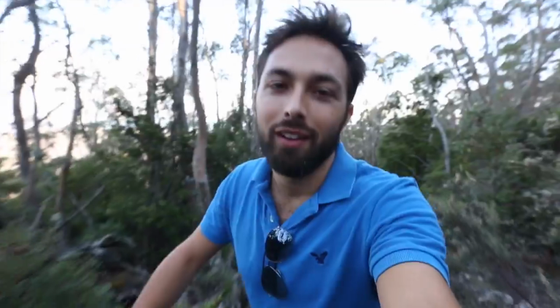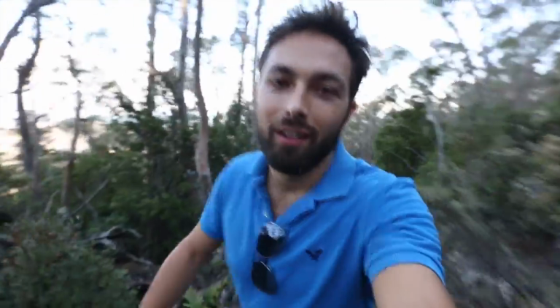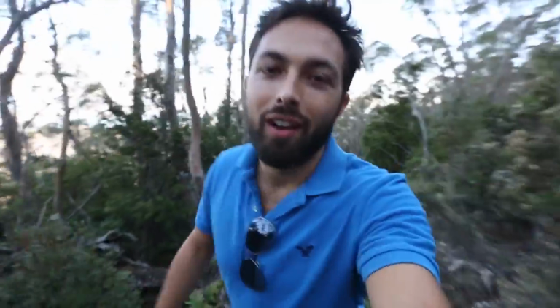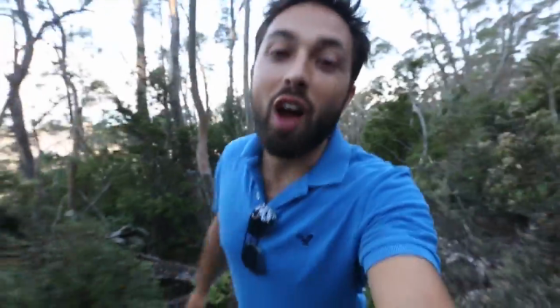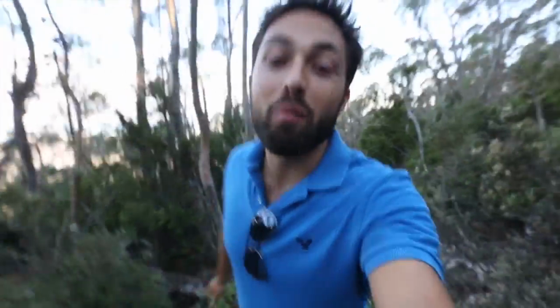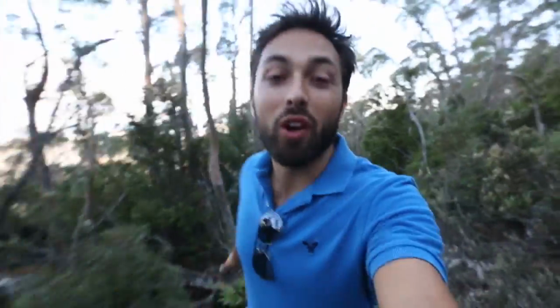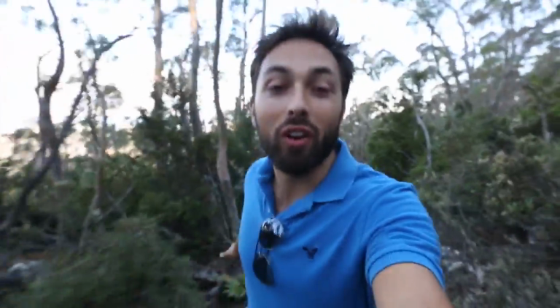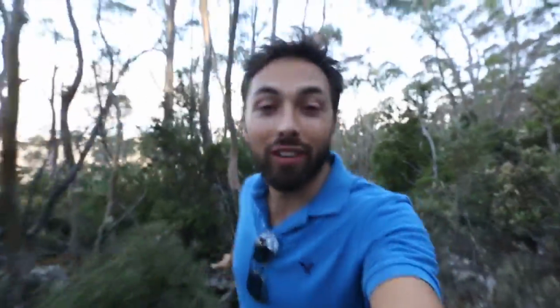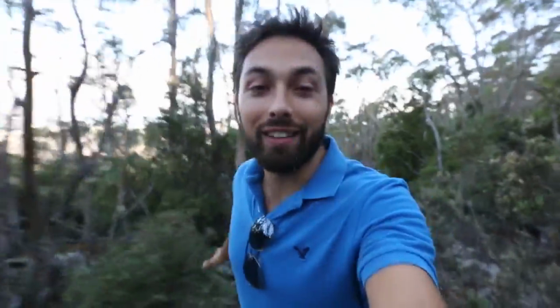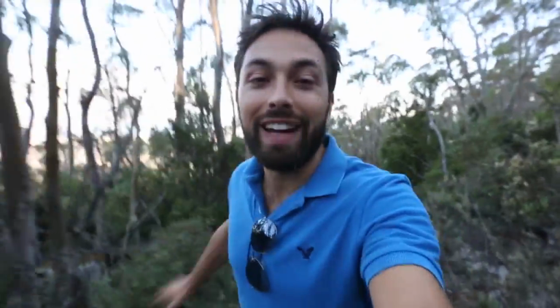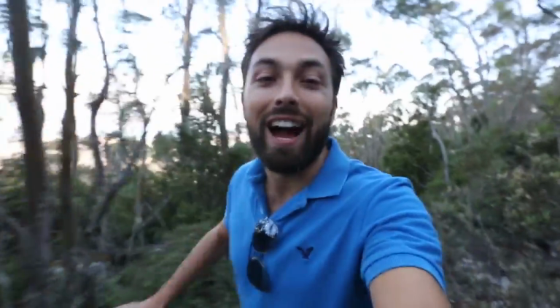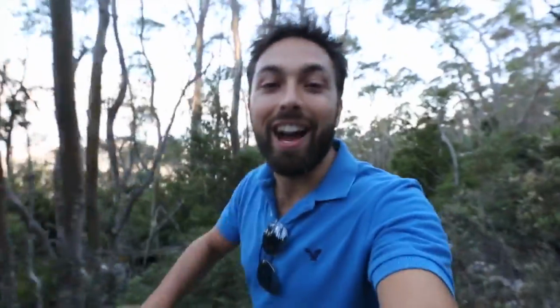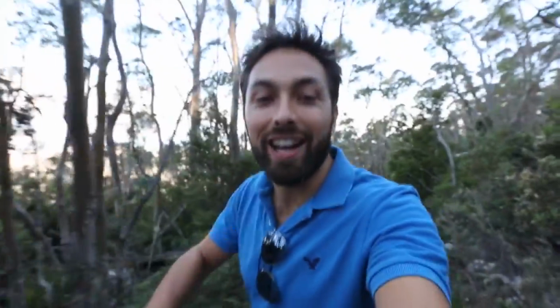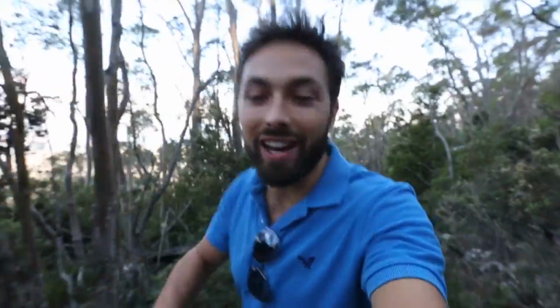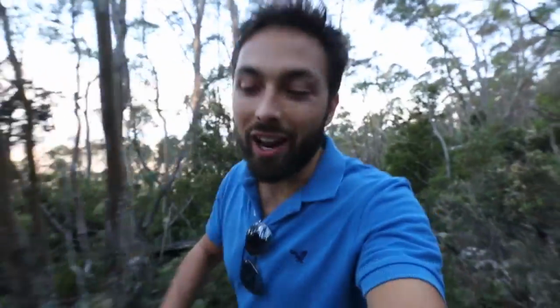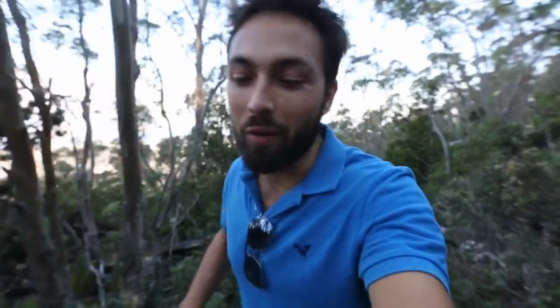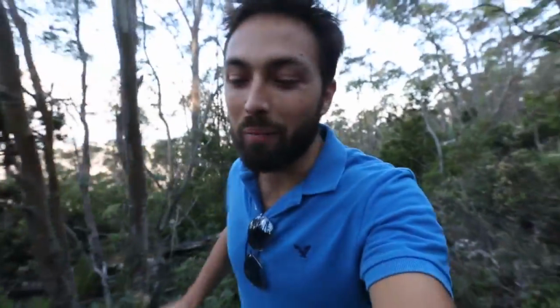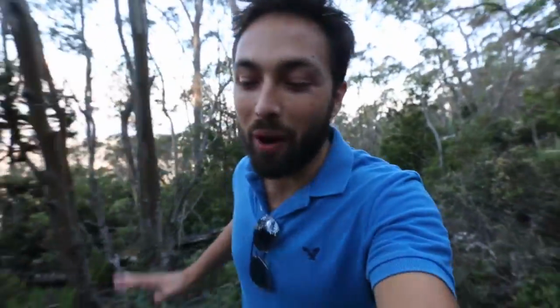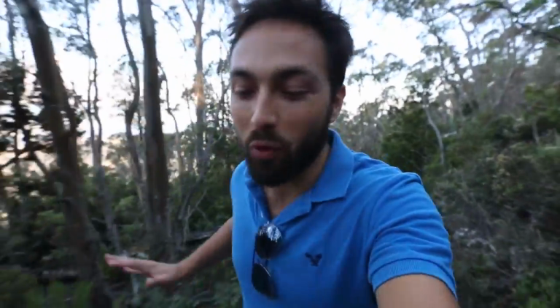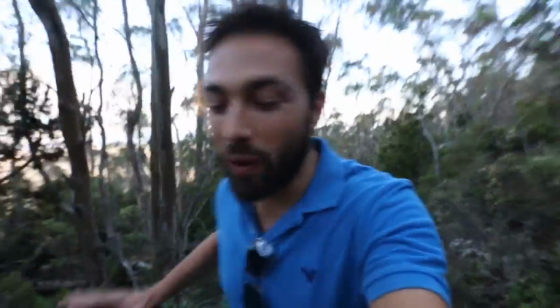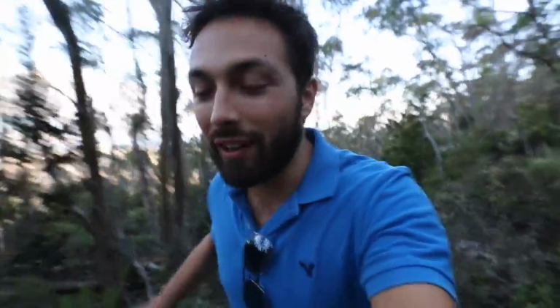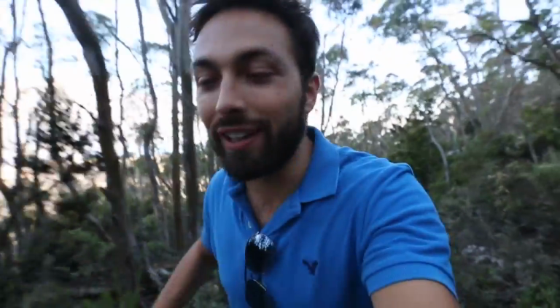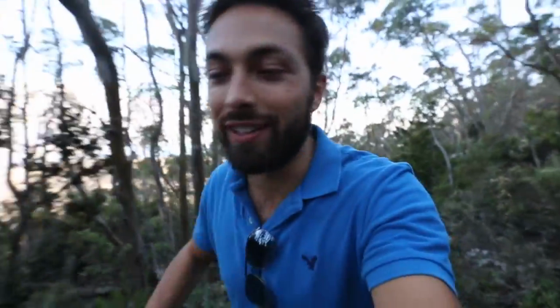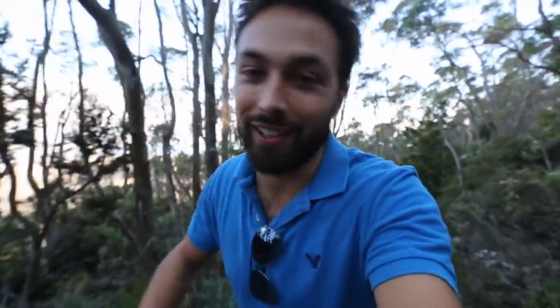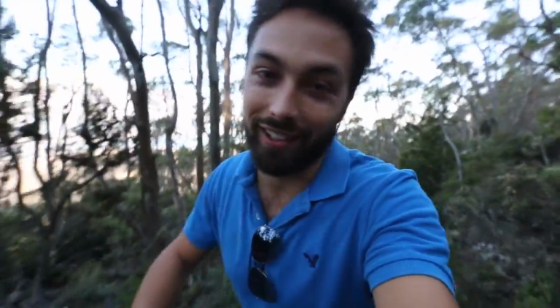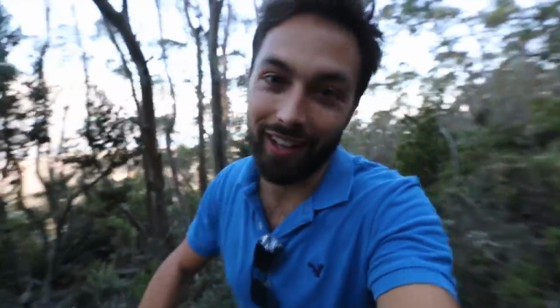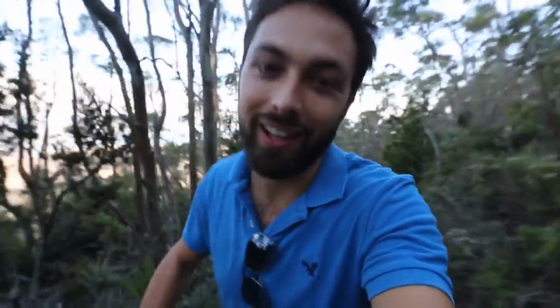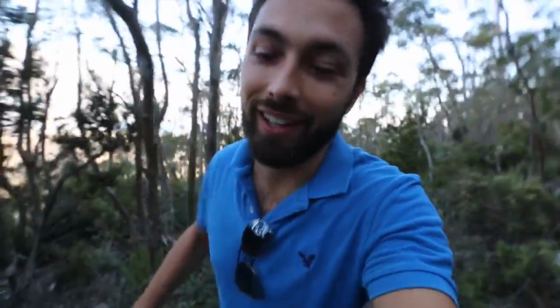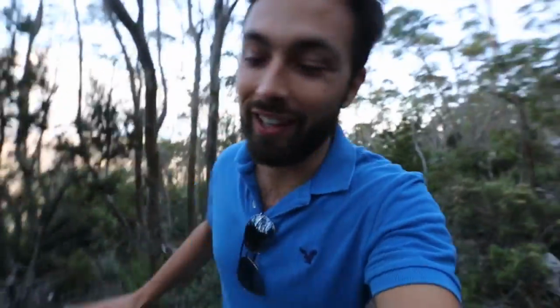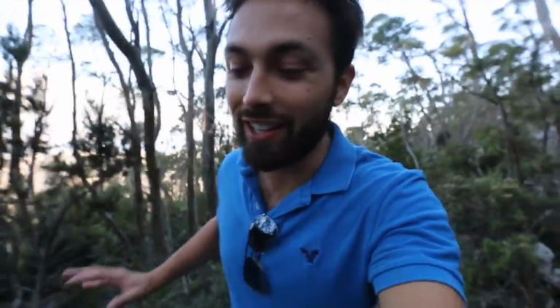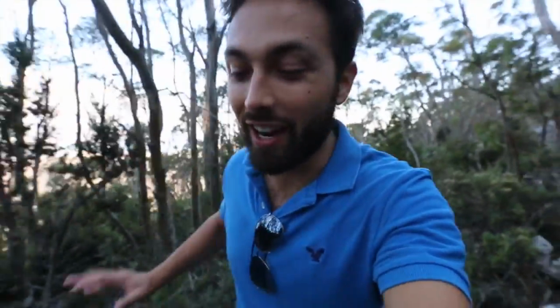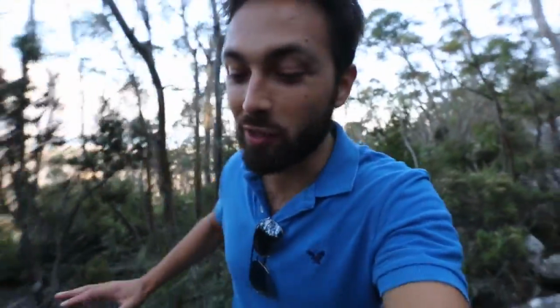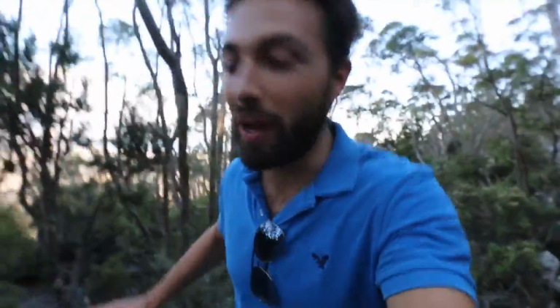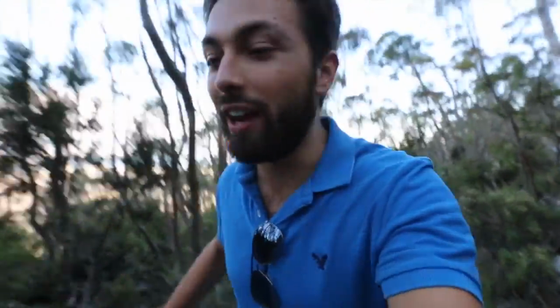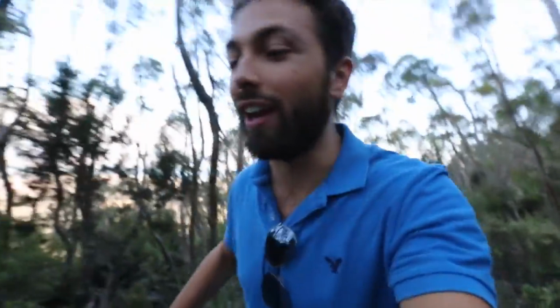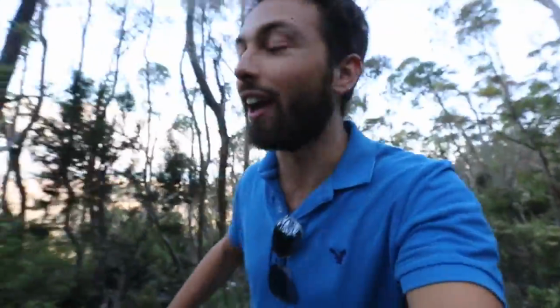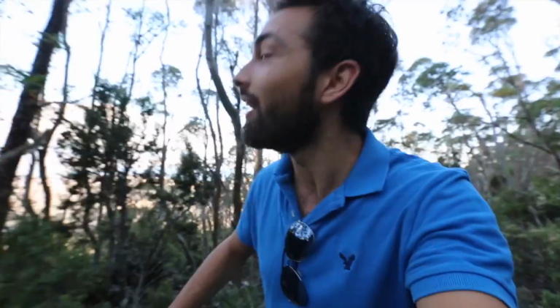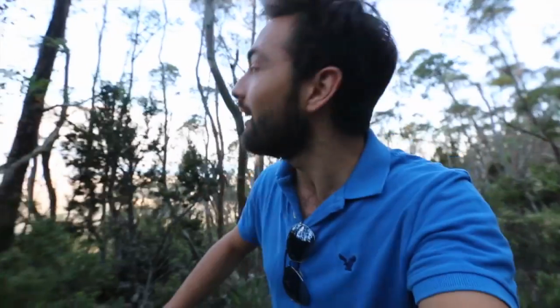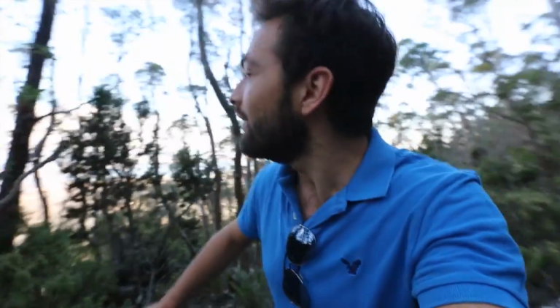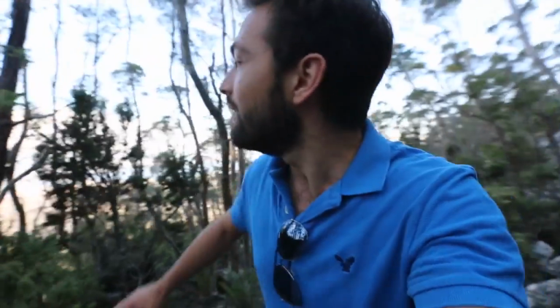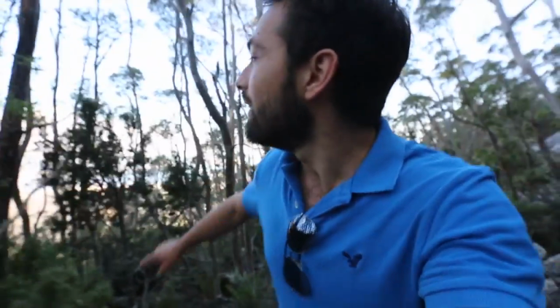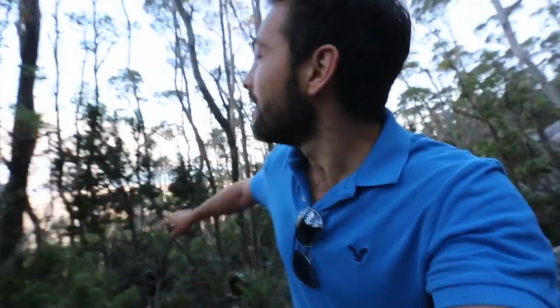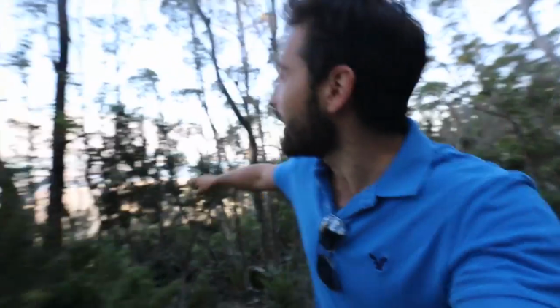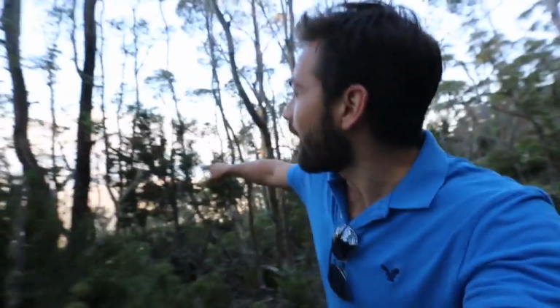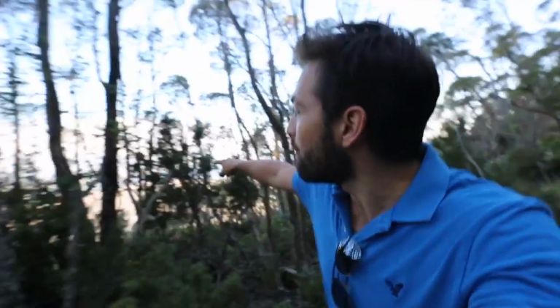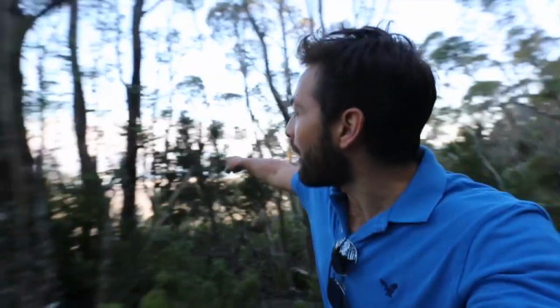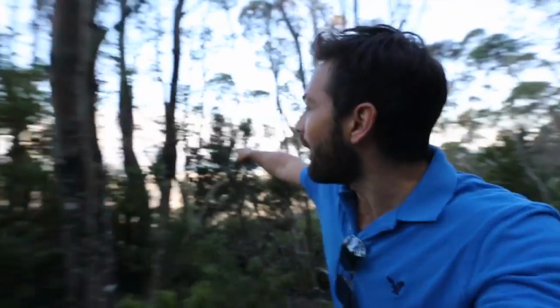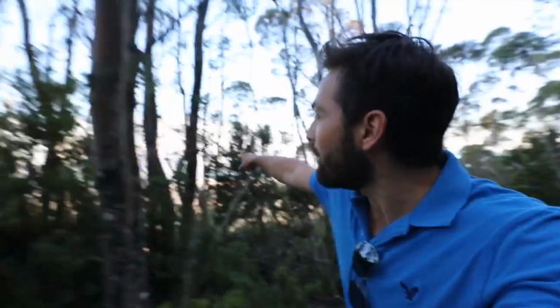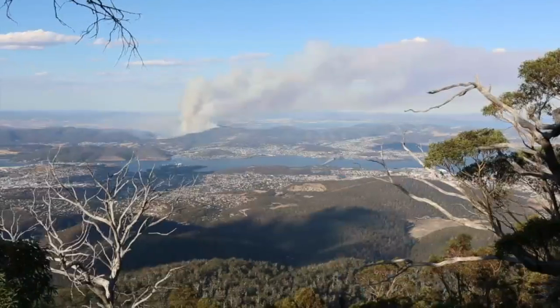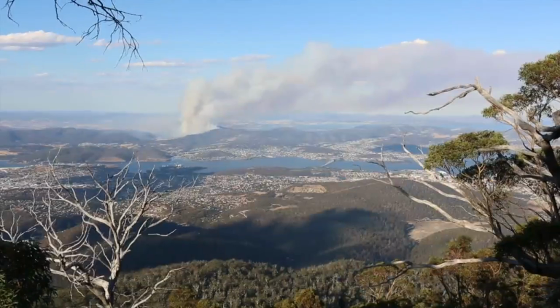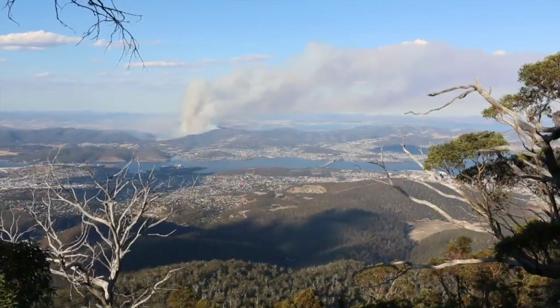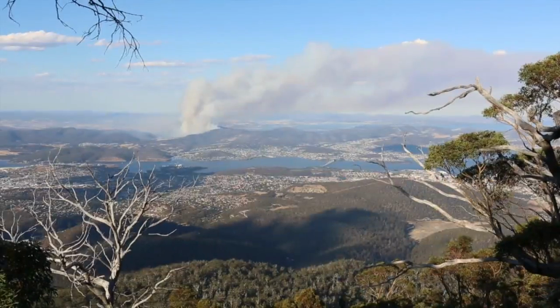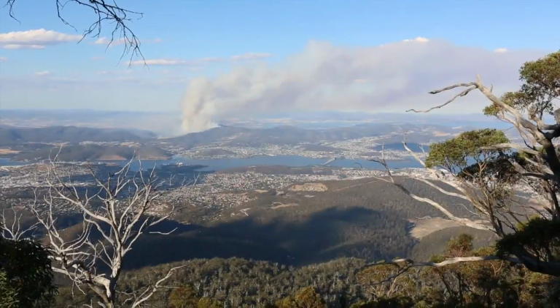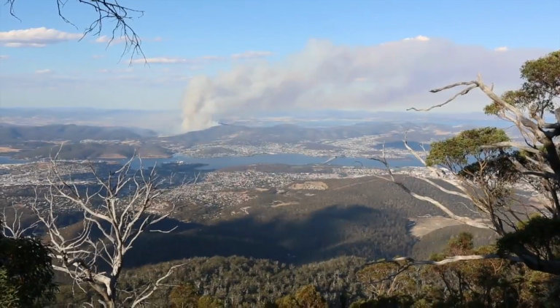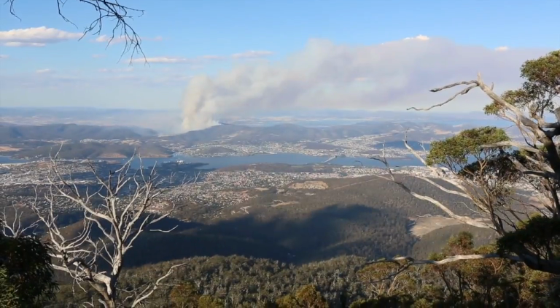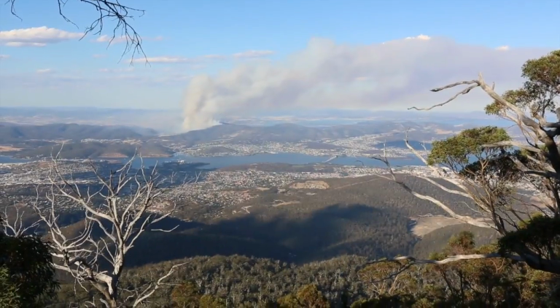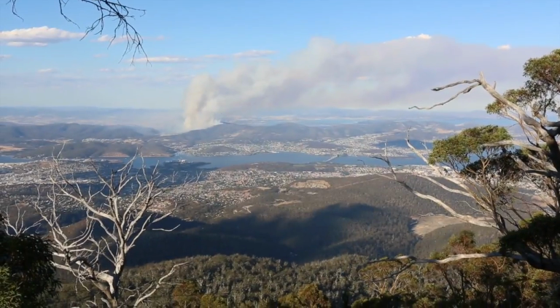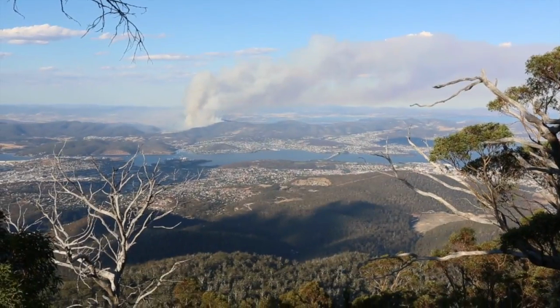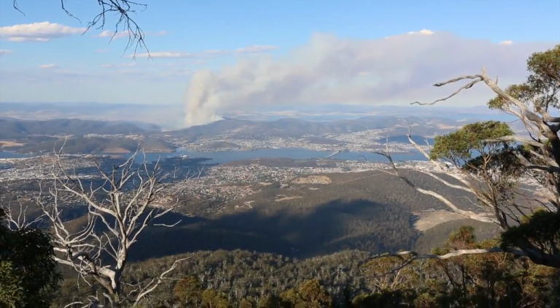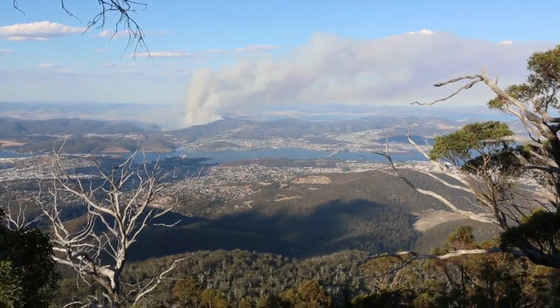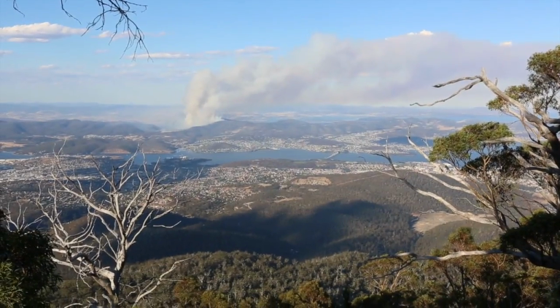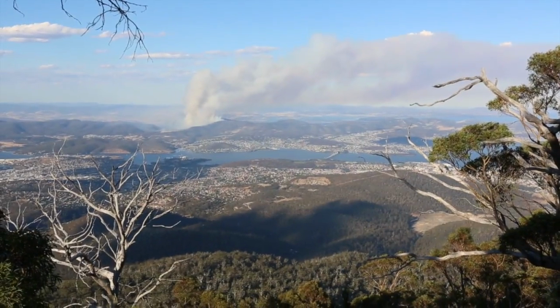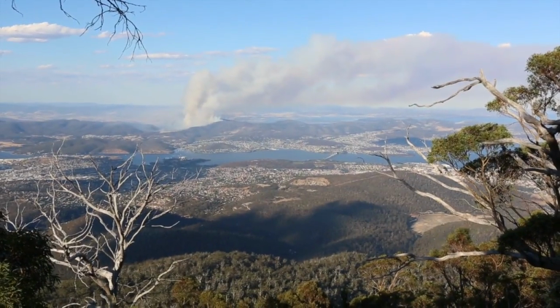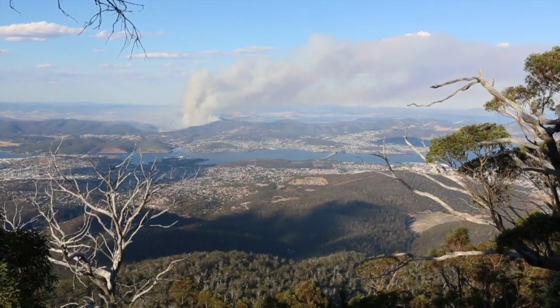I'm currently hiking up Mount Wellington in Tasmania. Down behind me you can see Hobart.